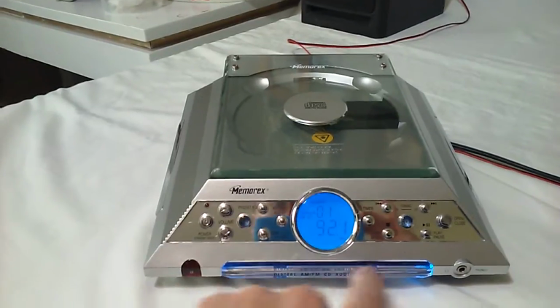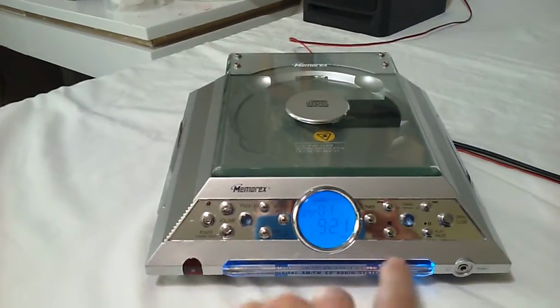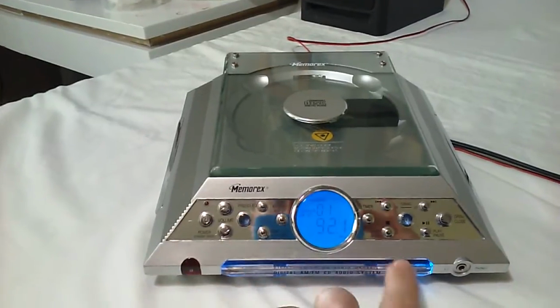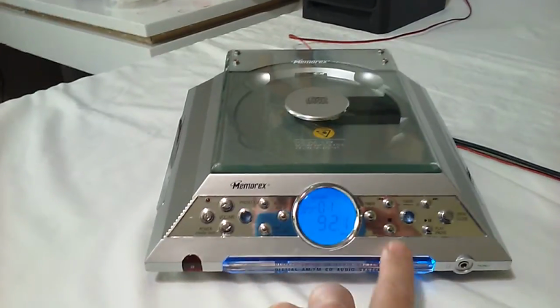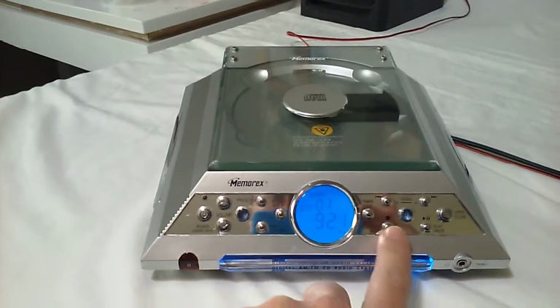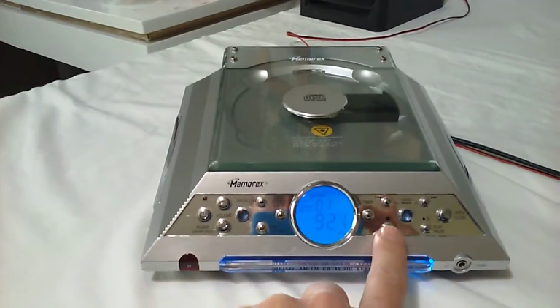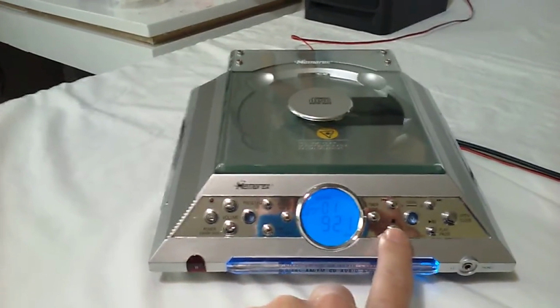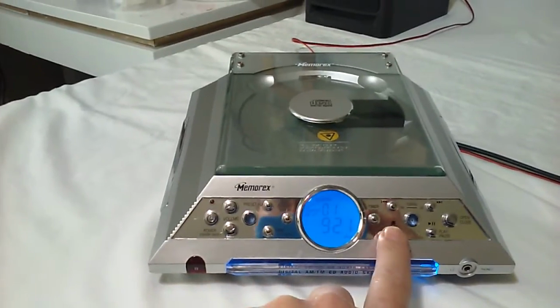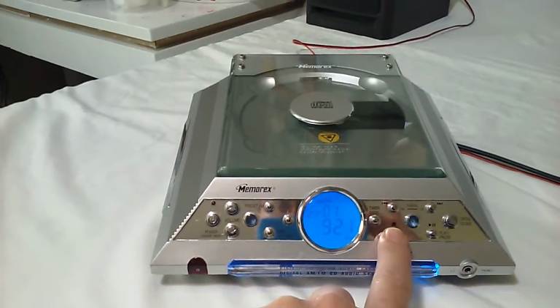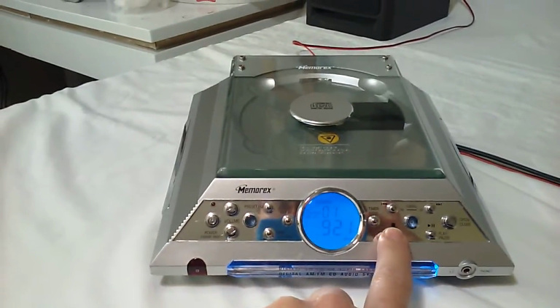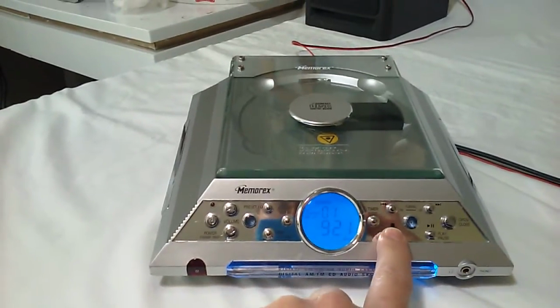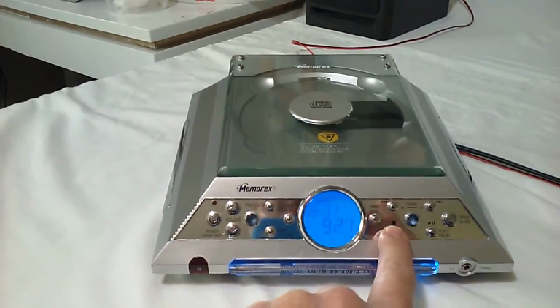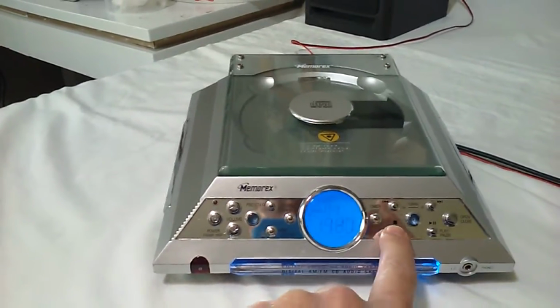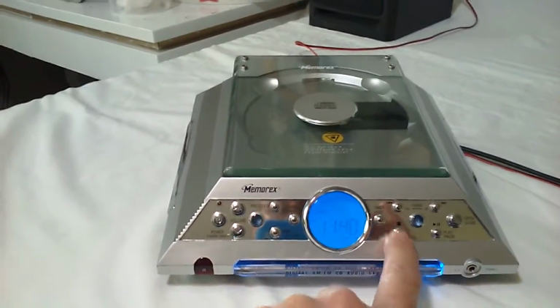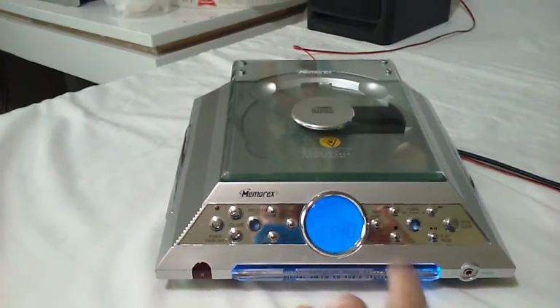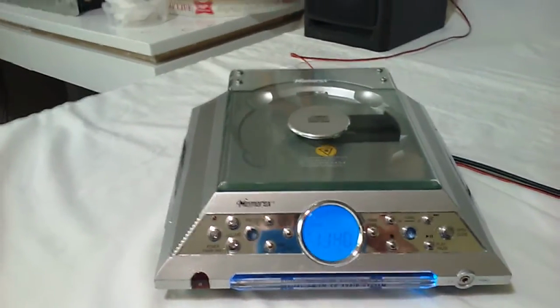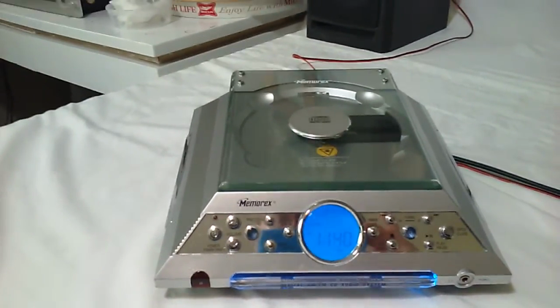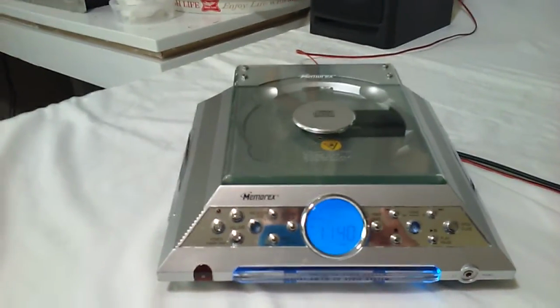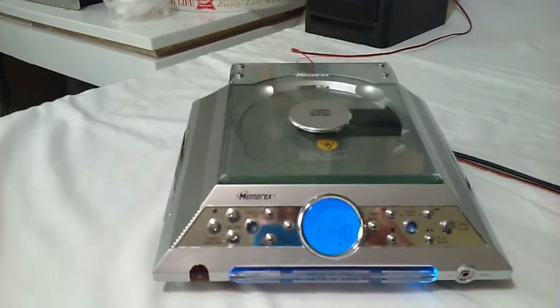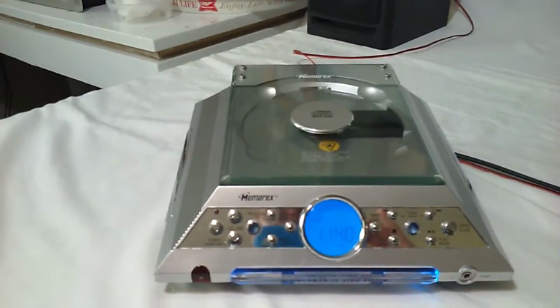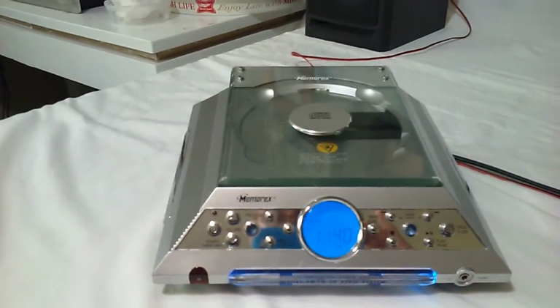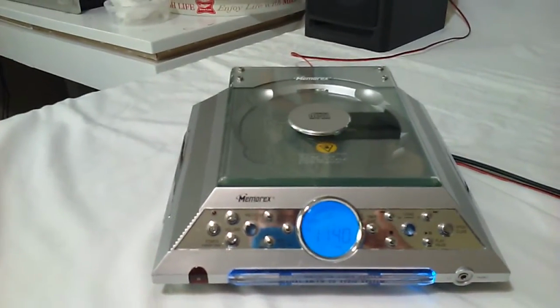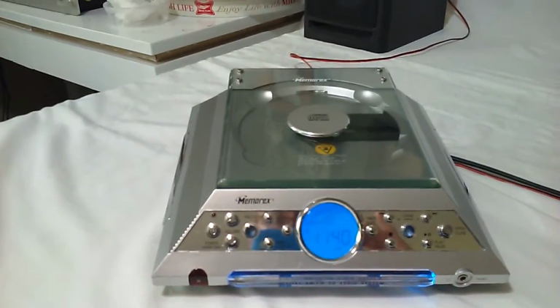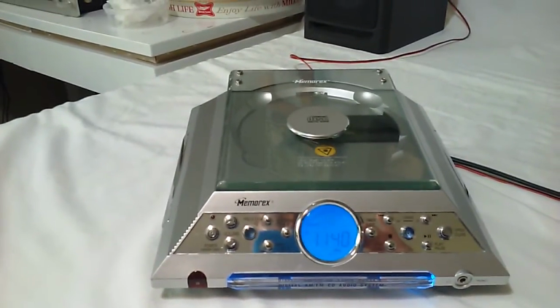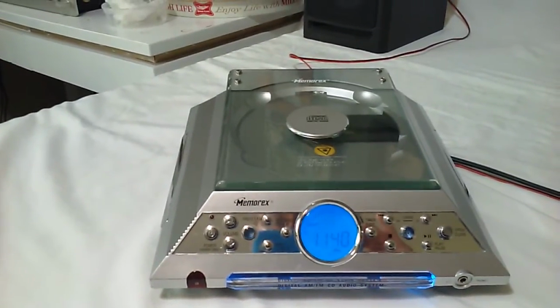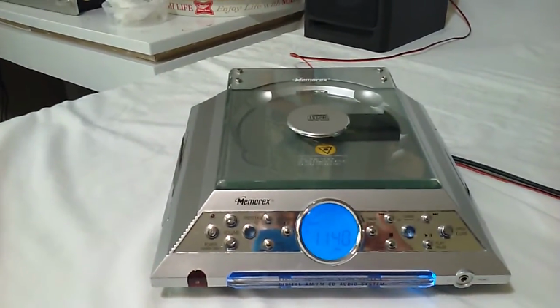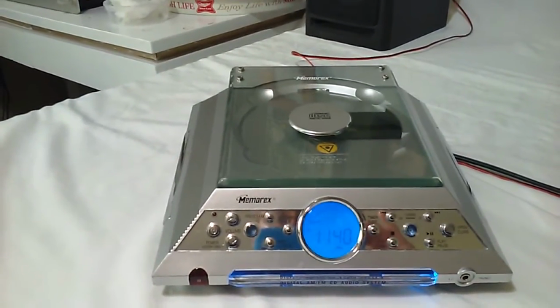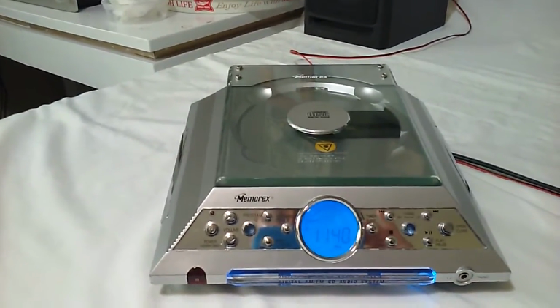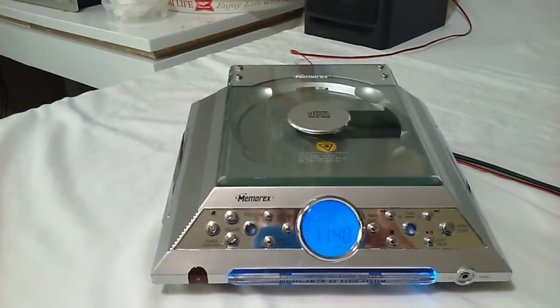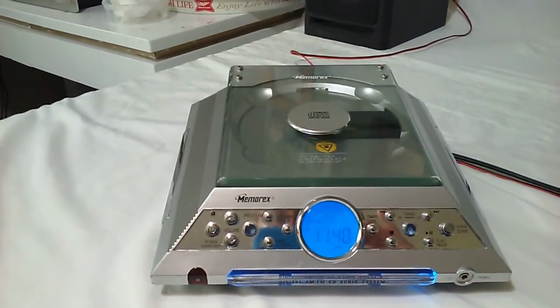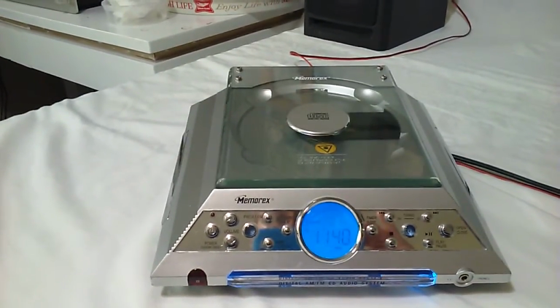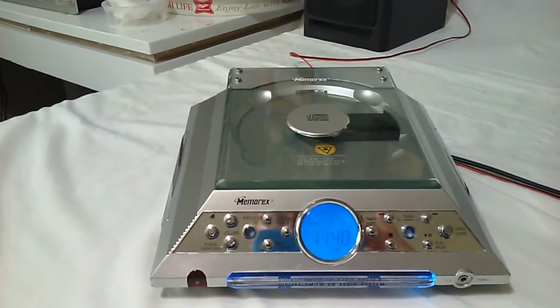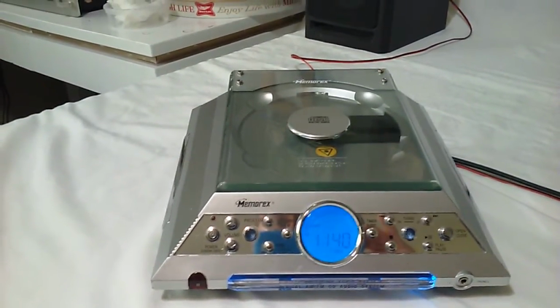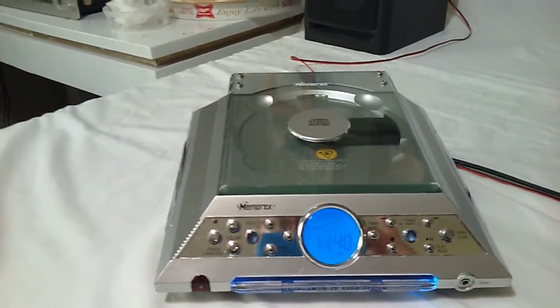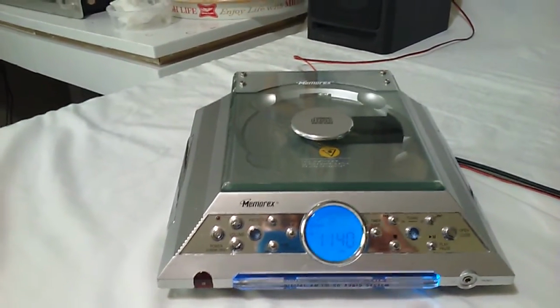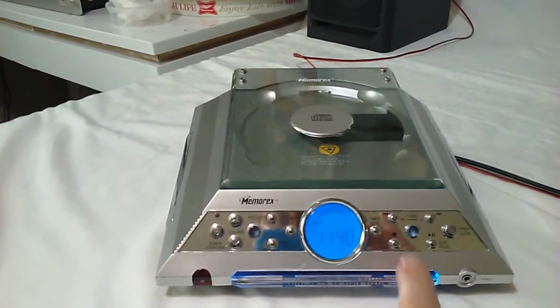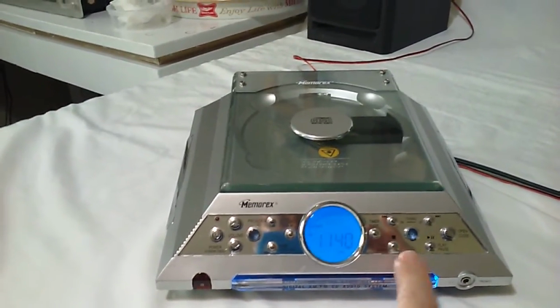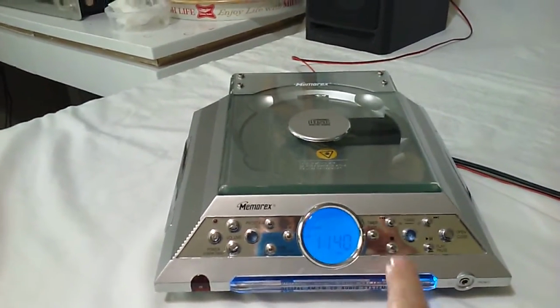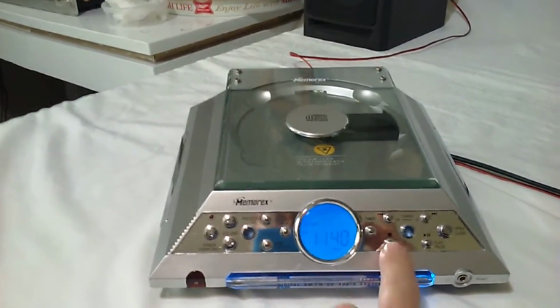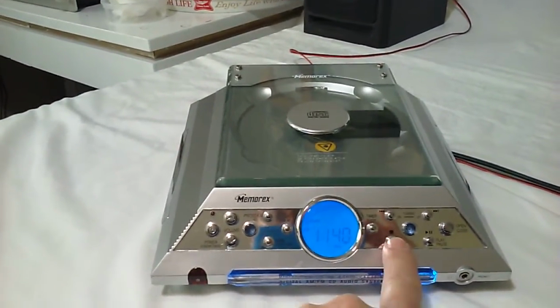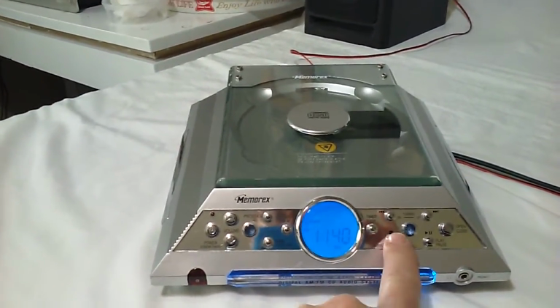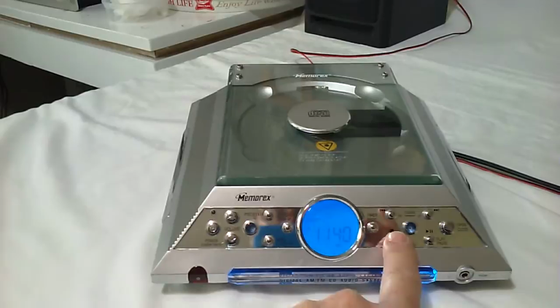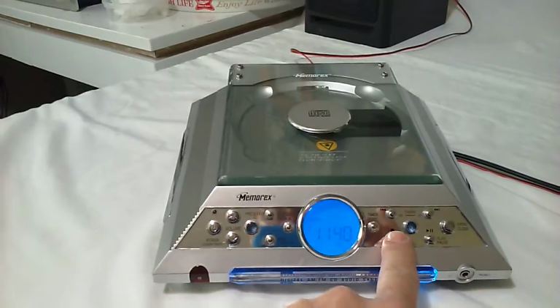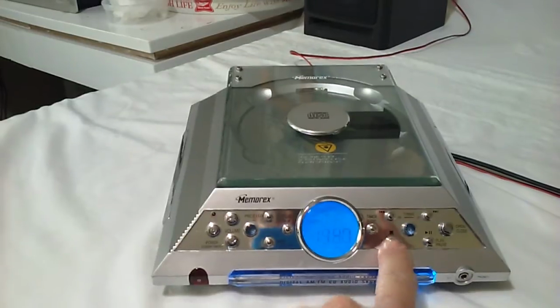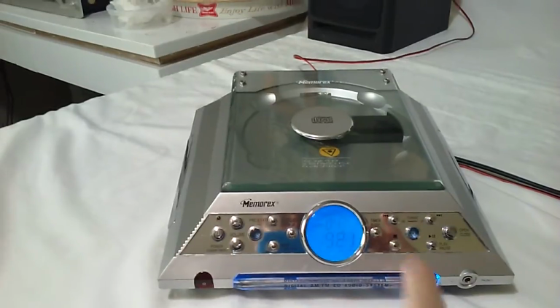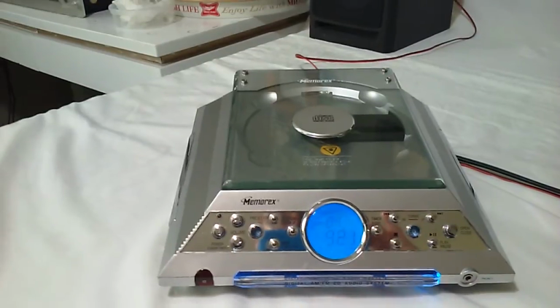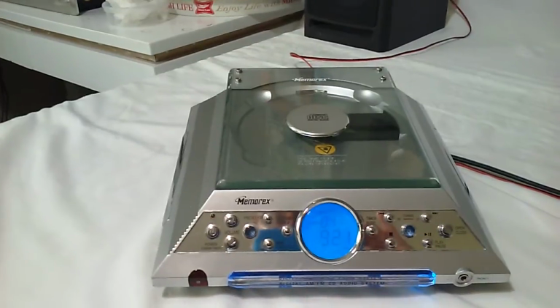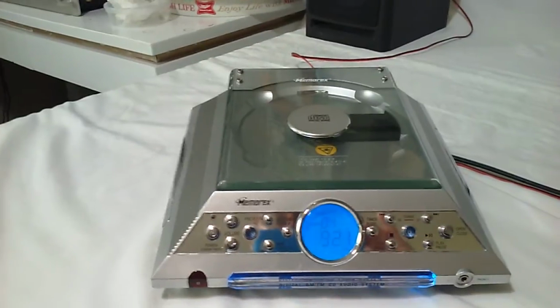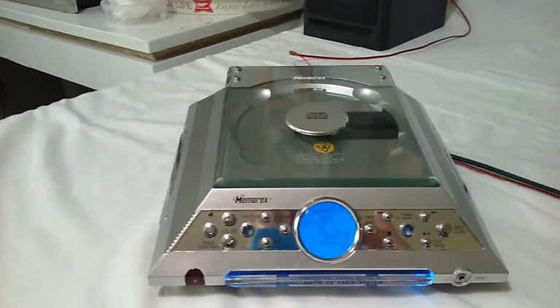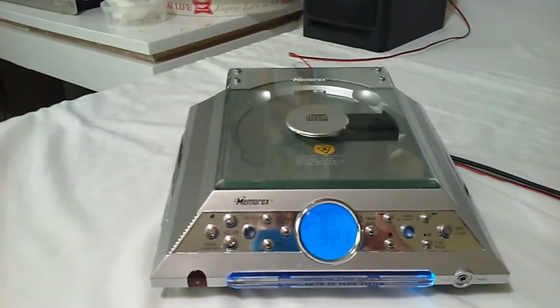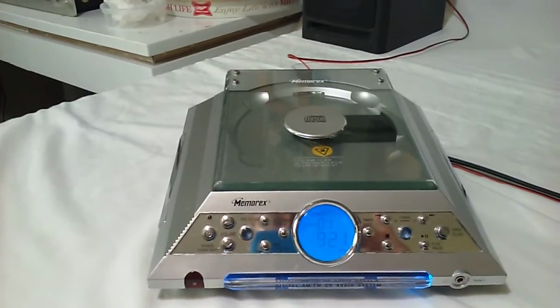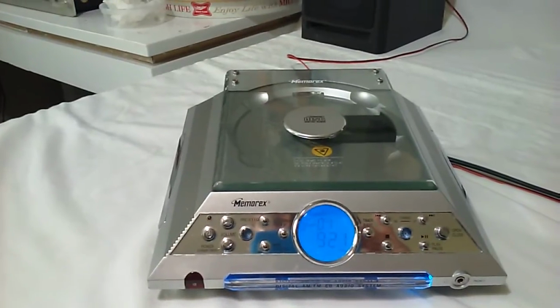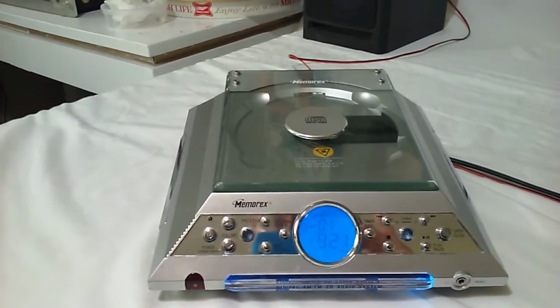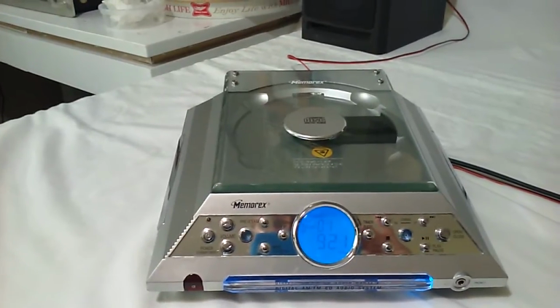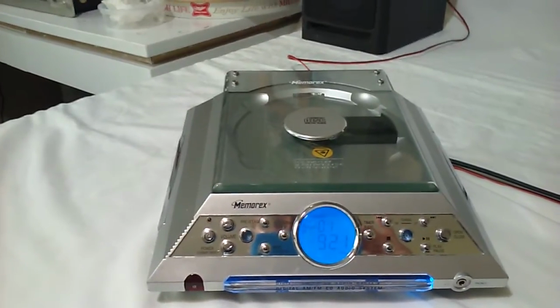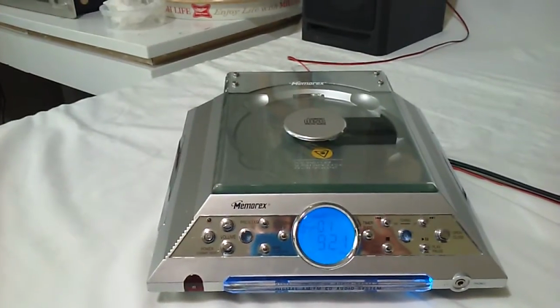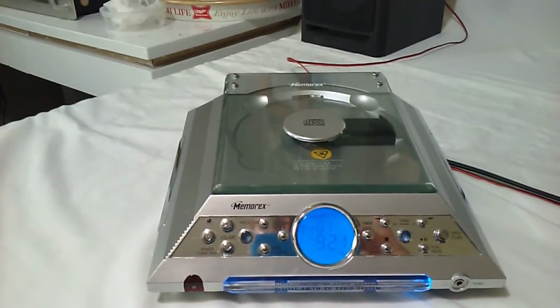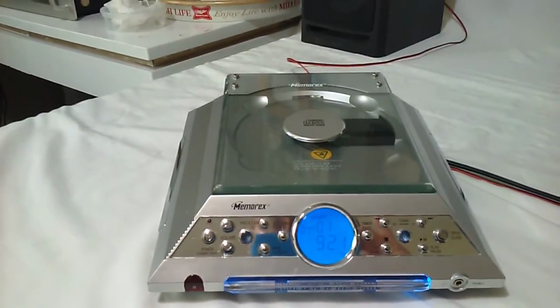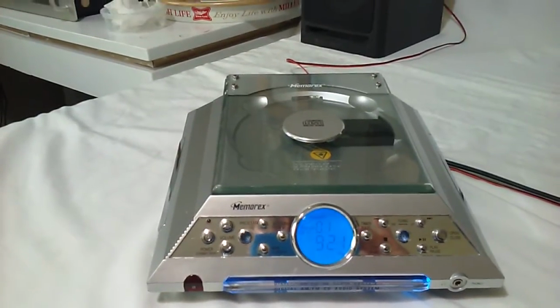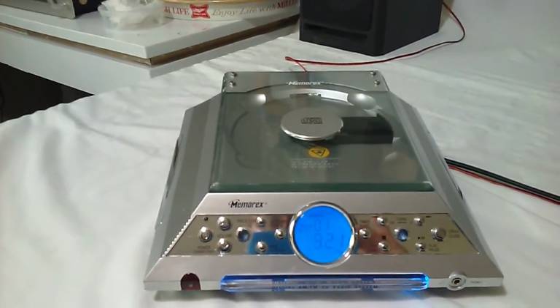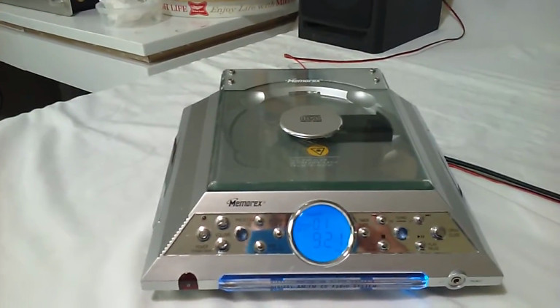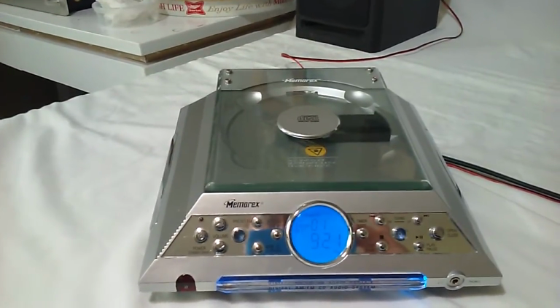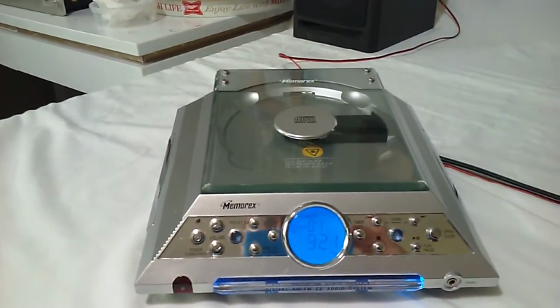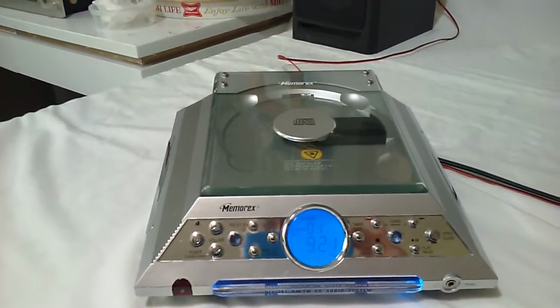Here's your band button. That's AM. That's FM.